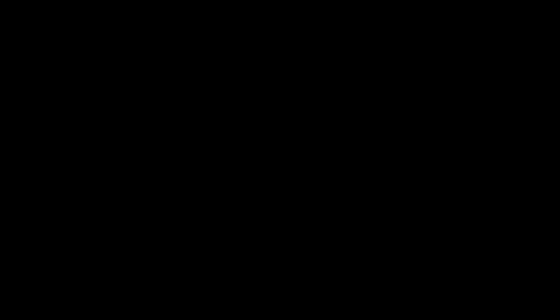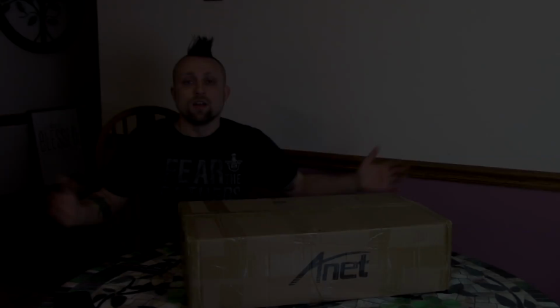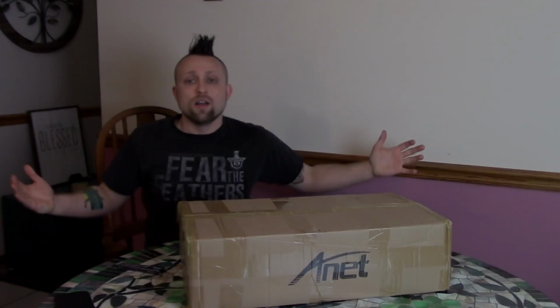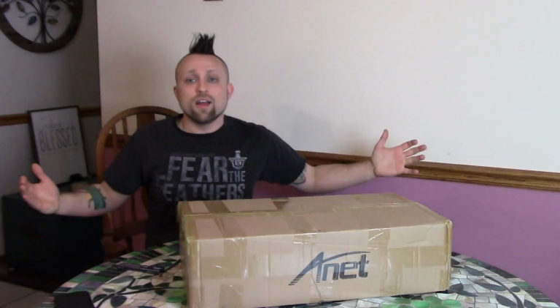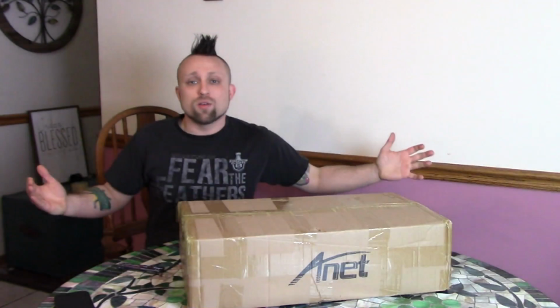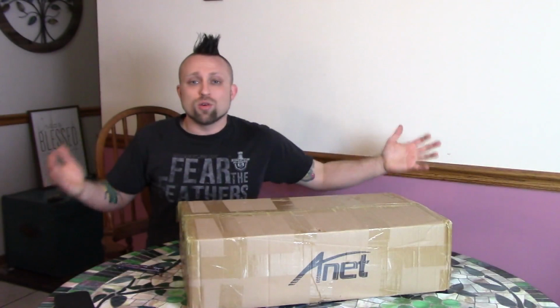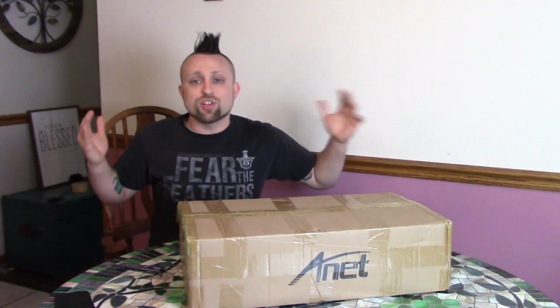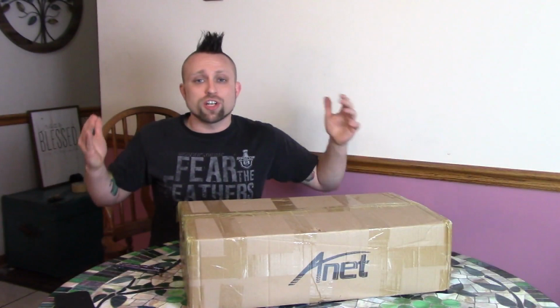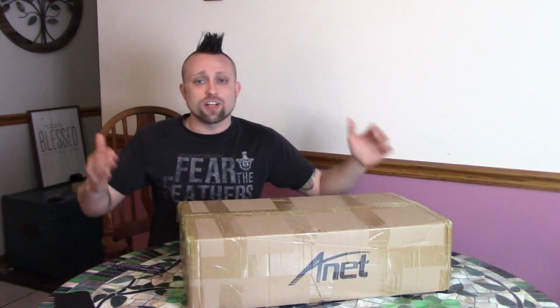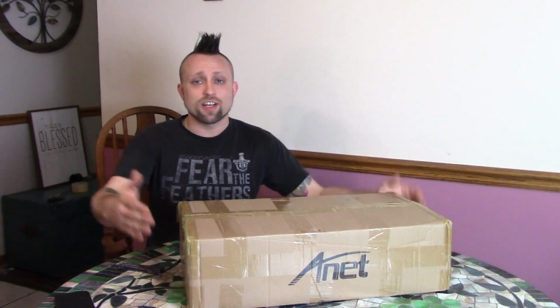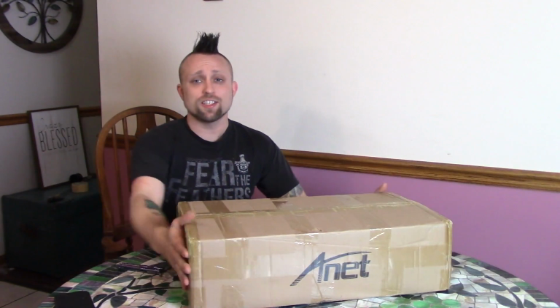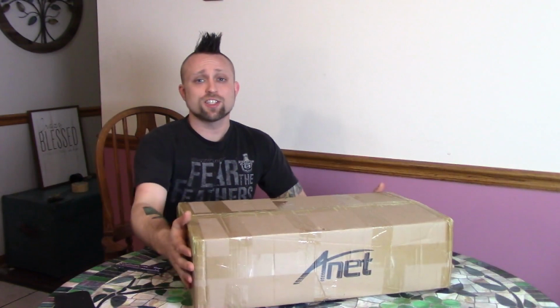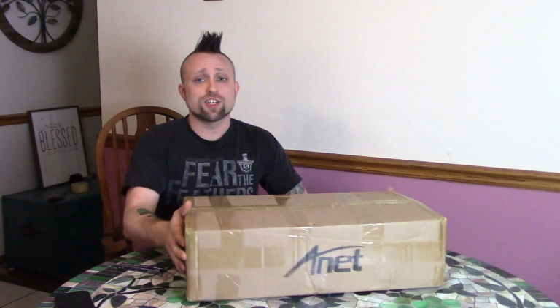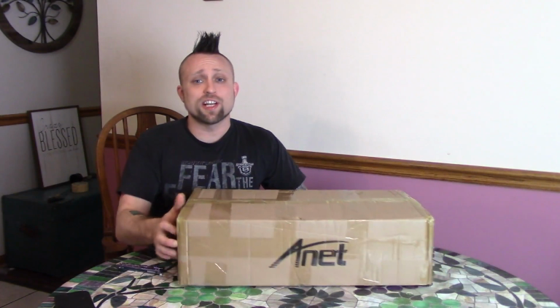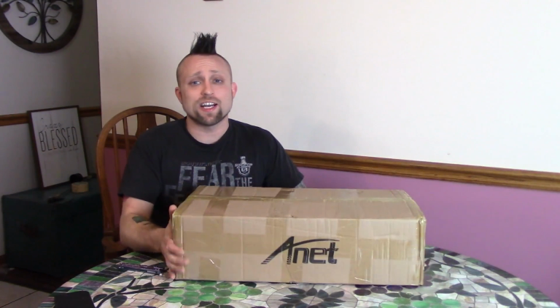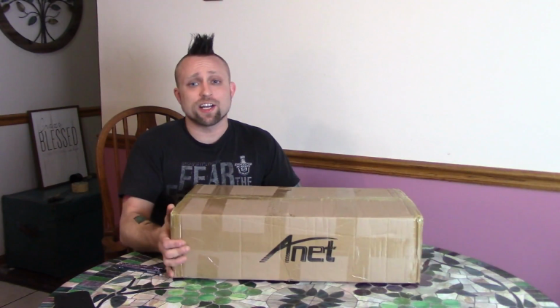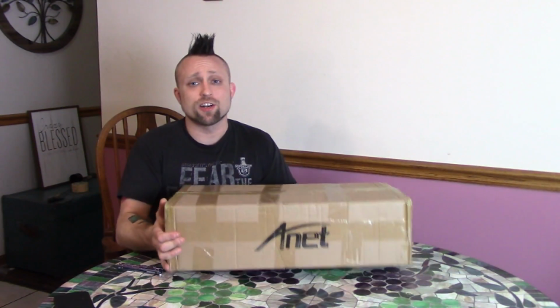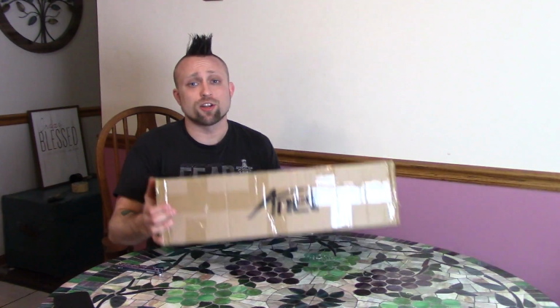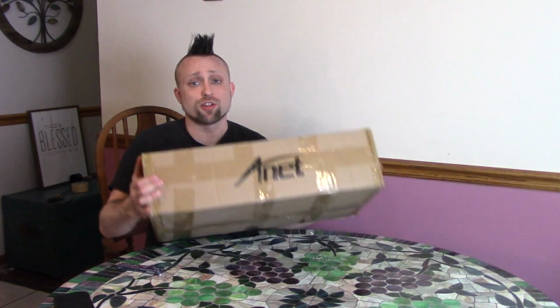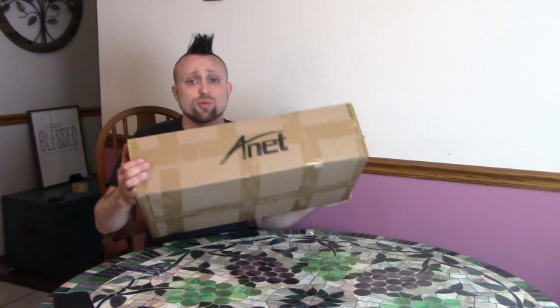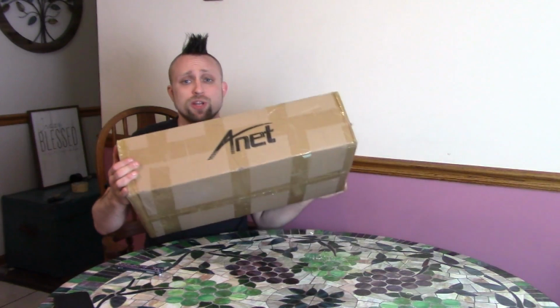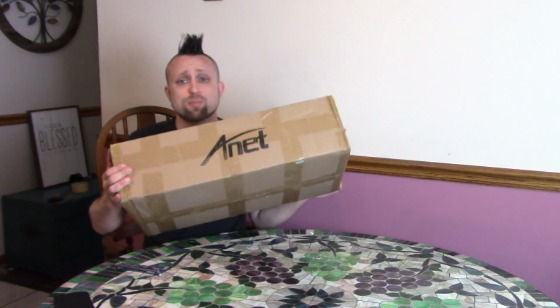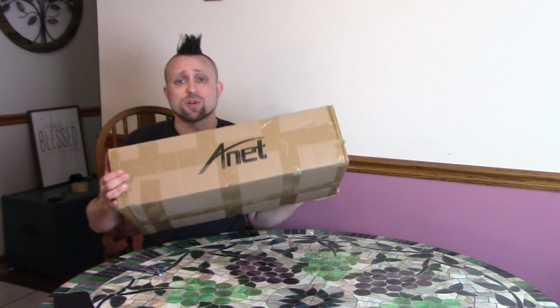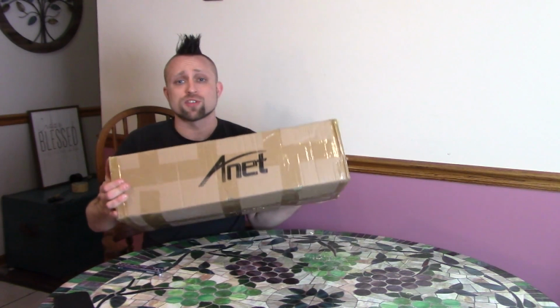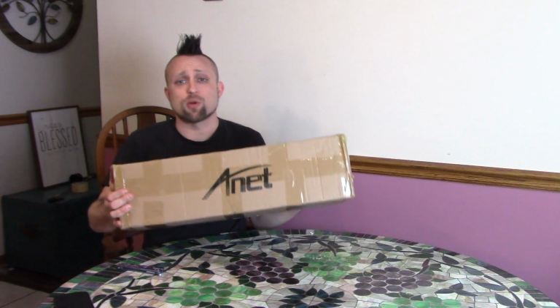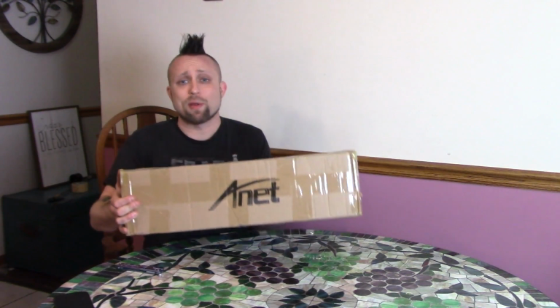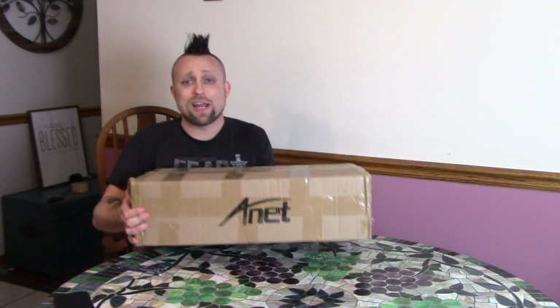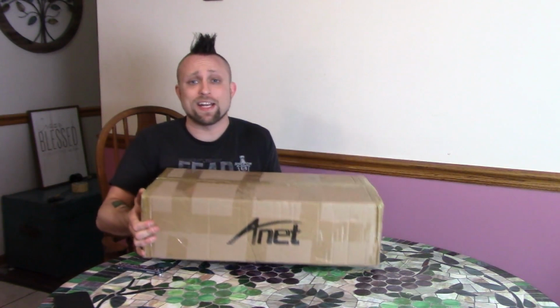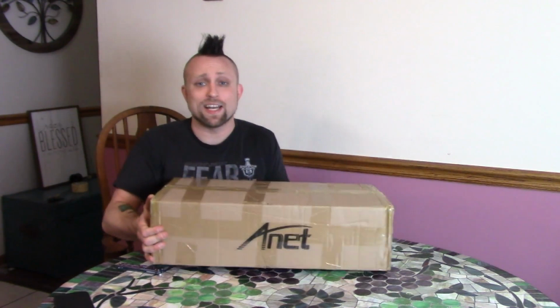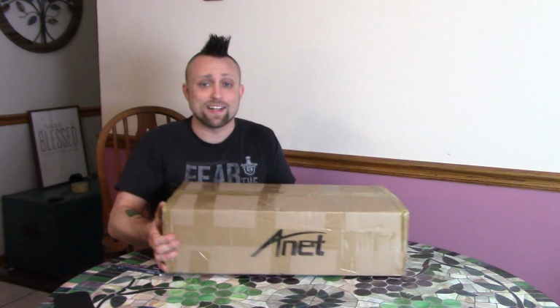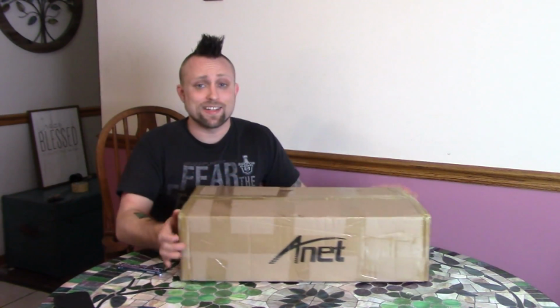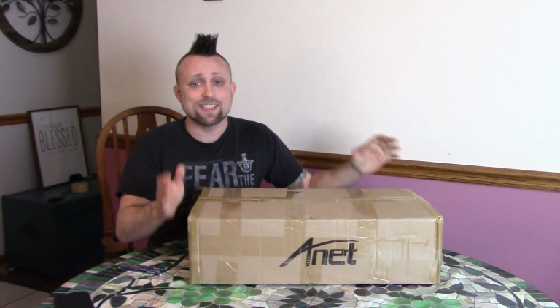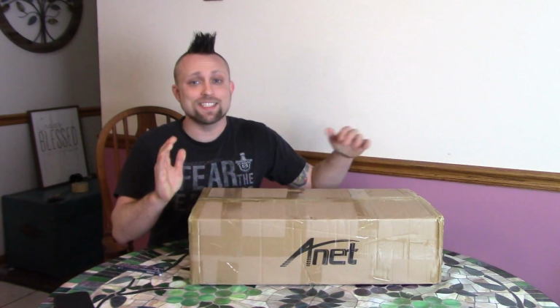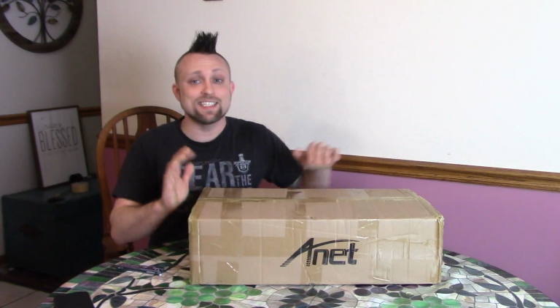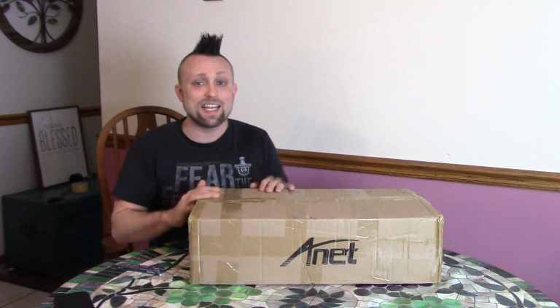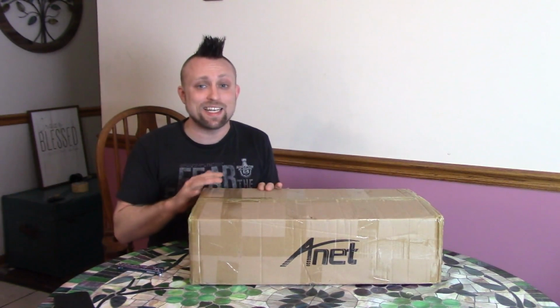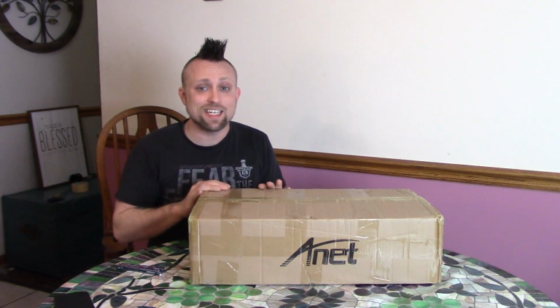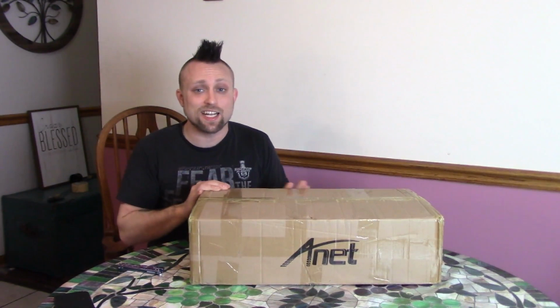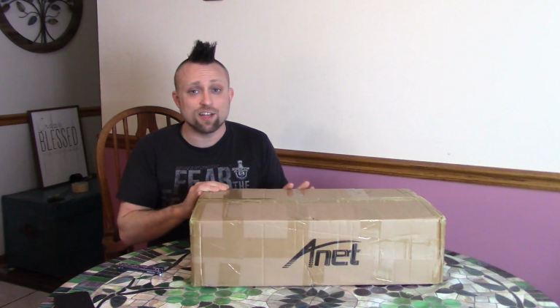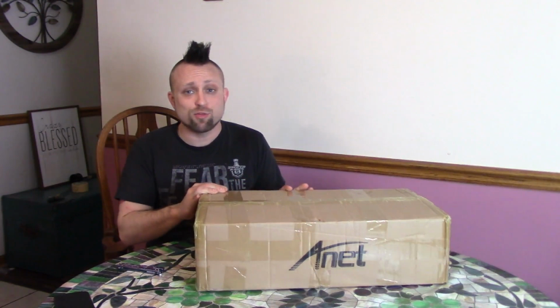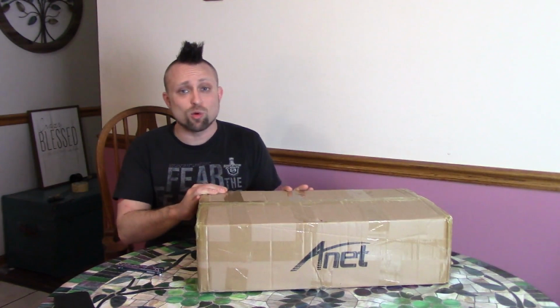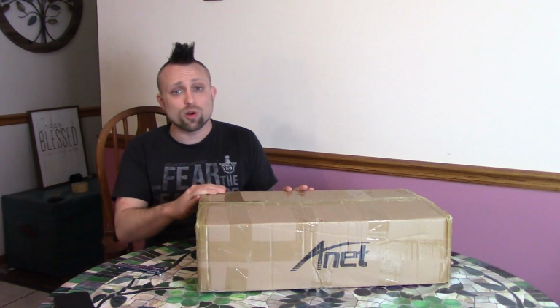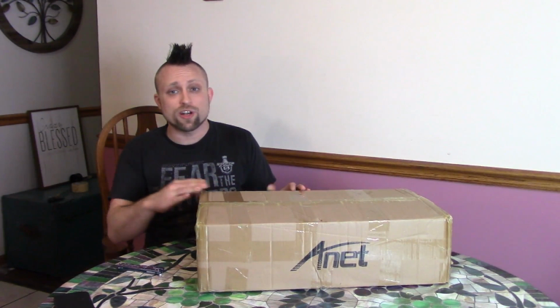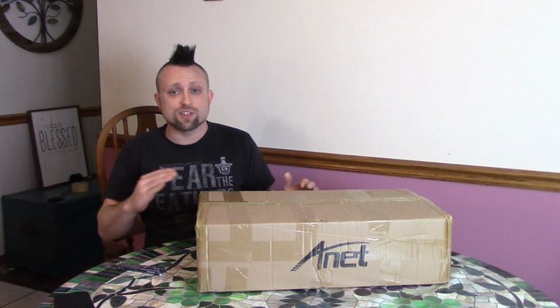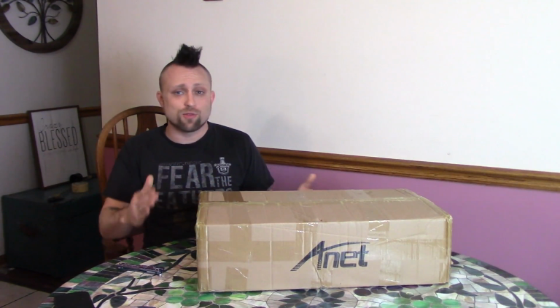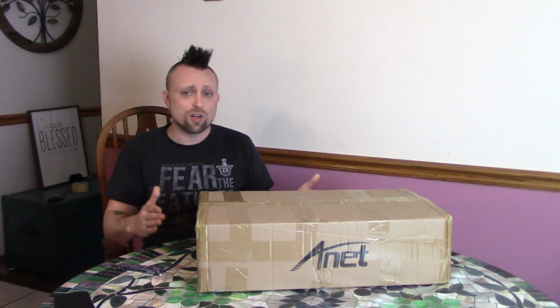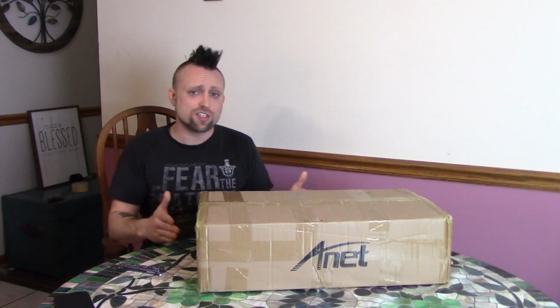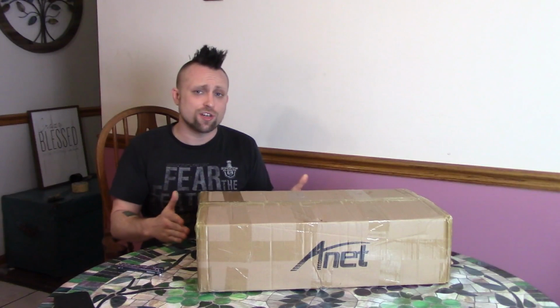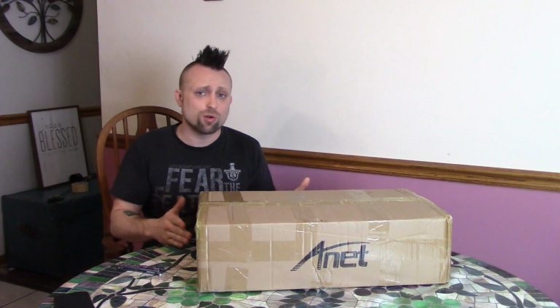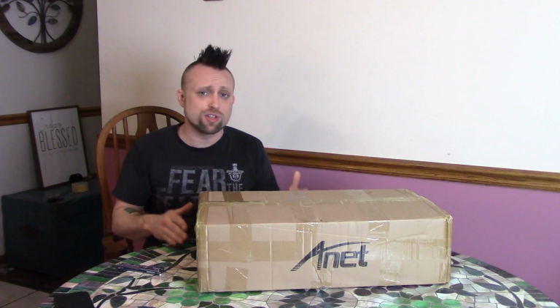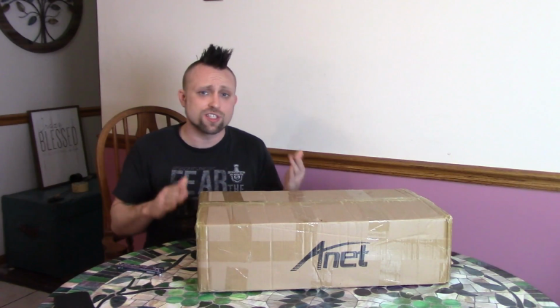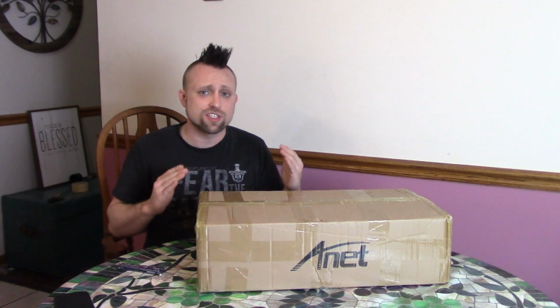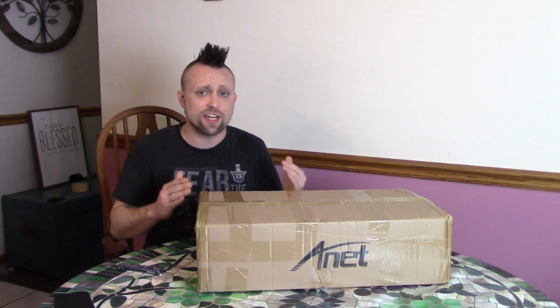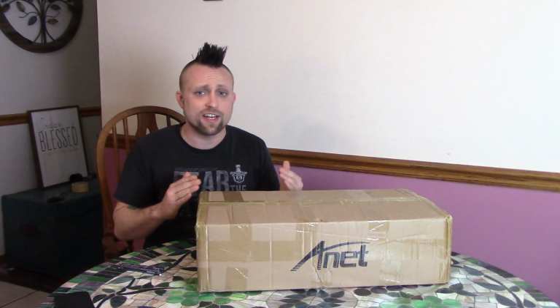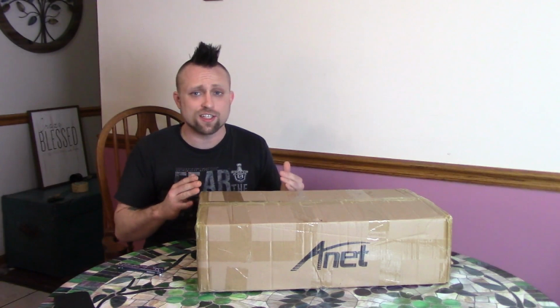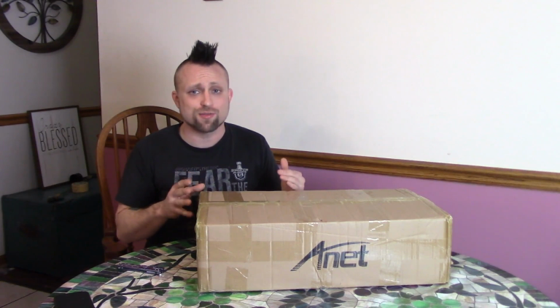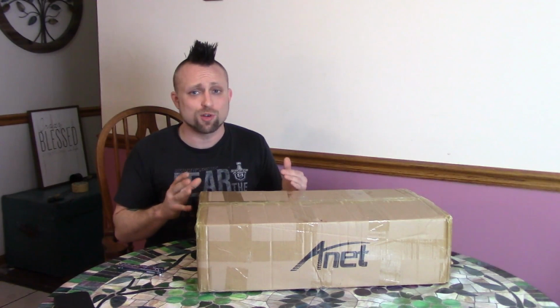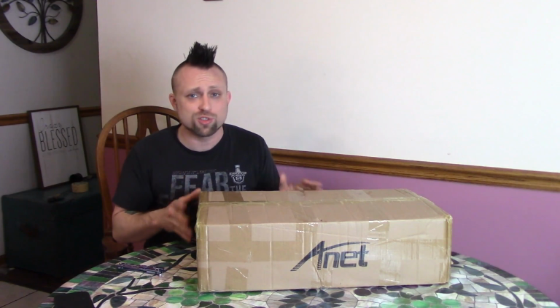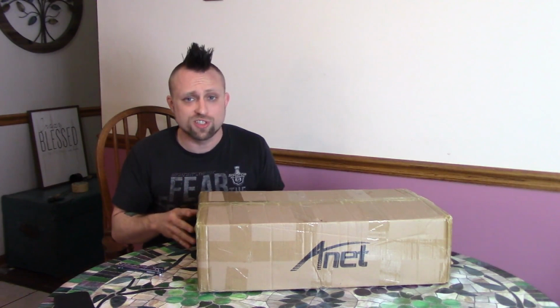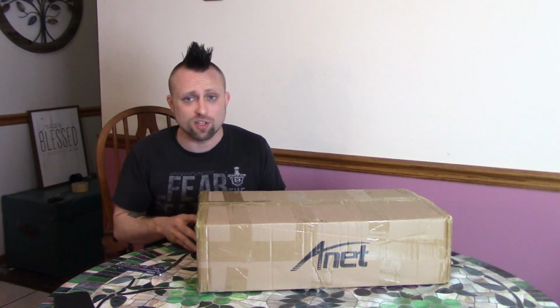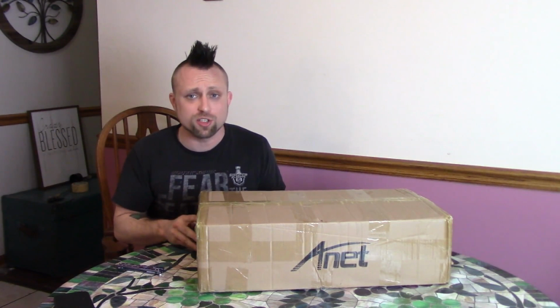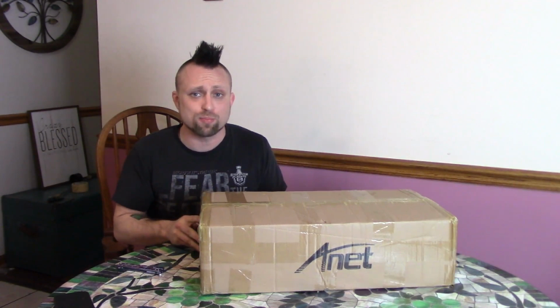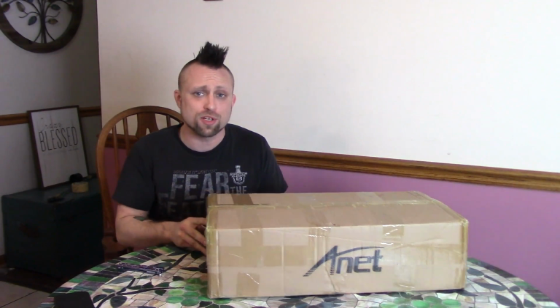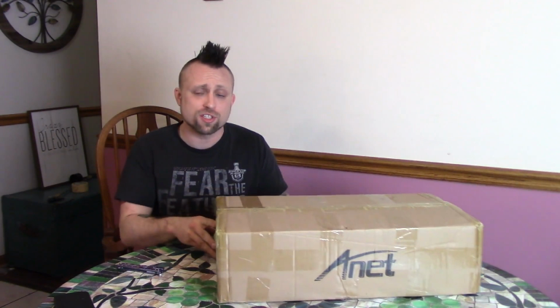Hey, what's going on guys? So today I got another 3D printer from ANET. This is the ANET A4, and as far as I know, this is ANET's first delta printer.